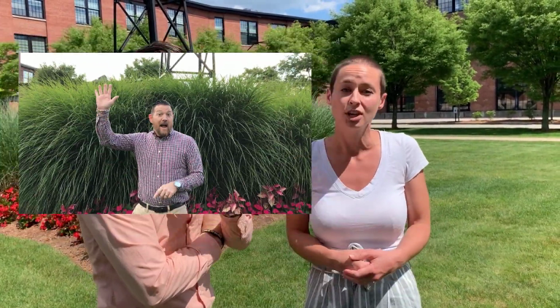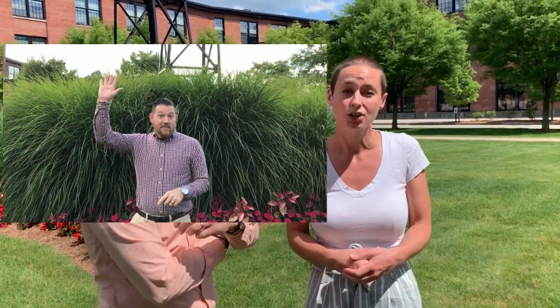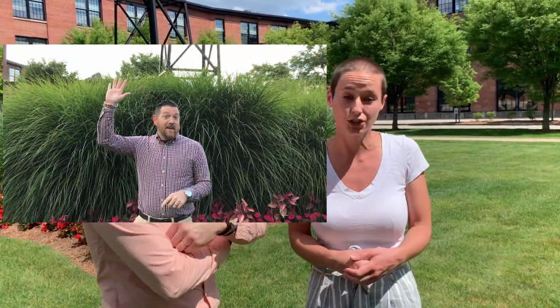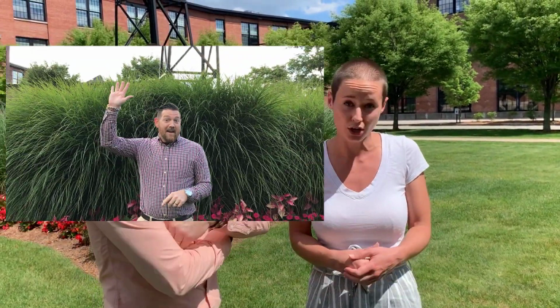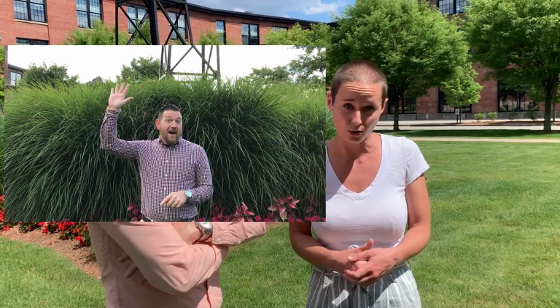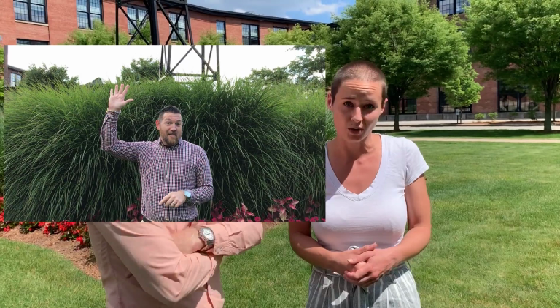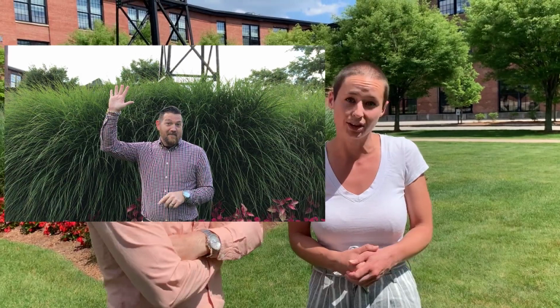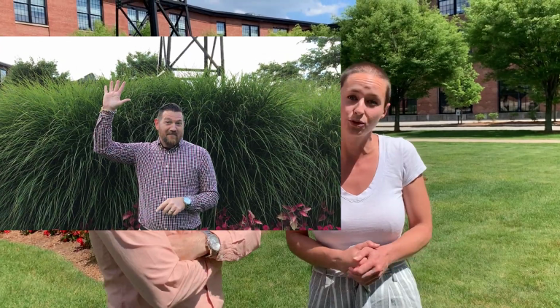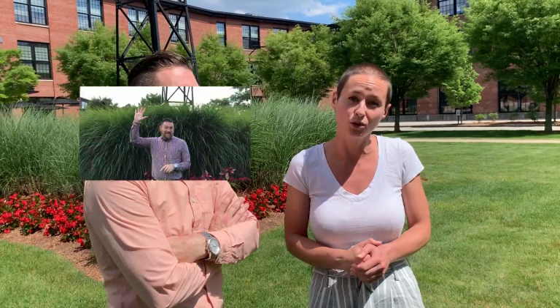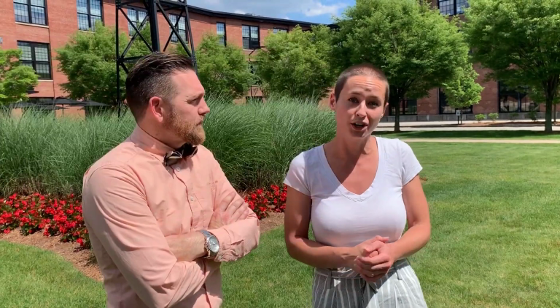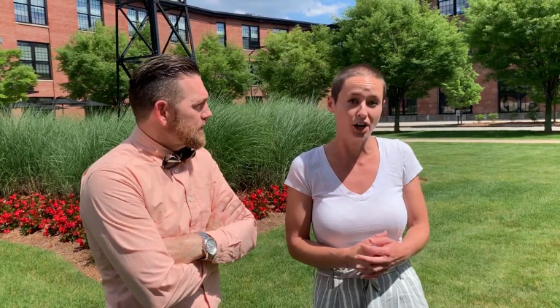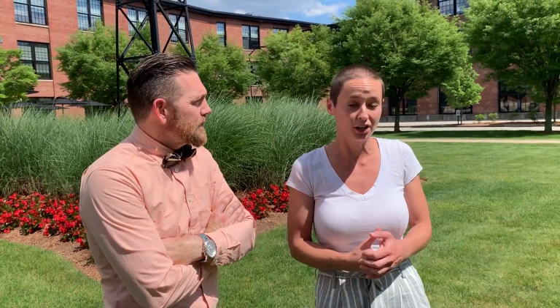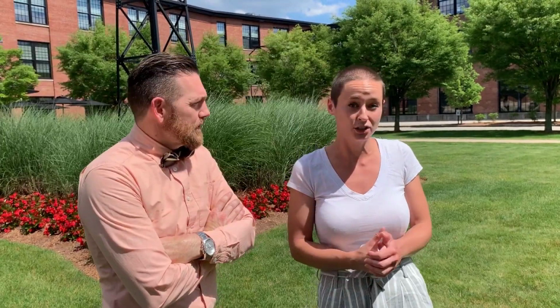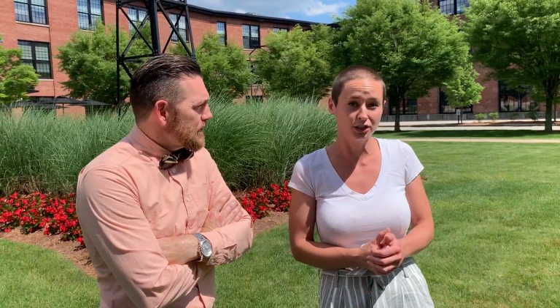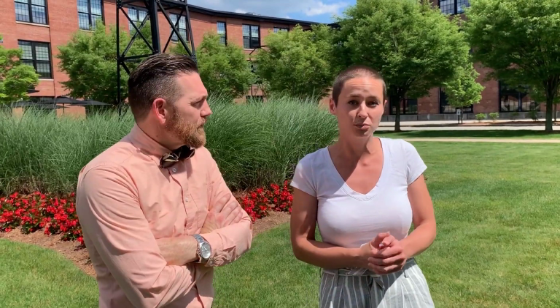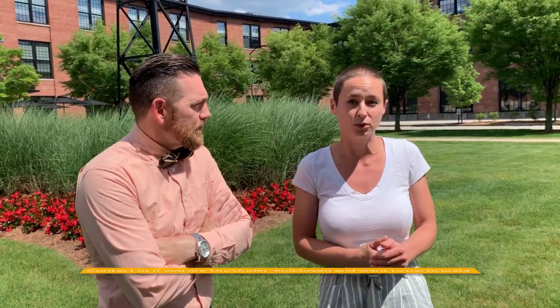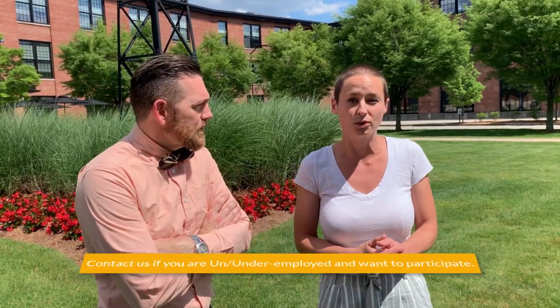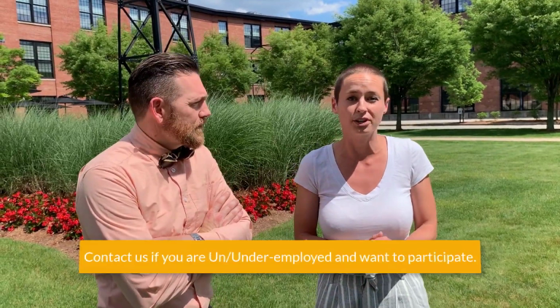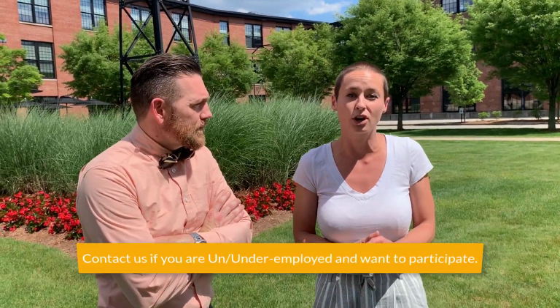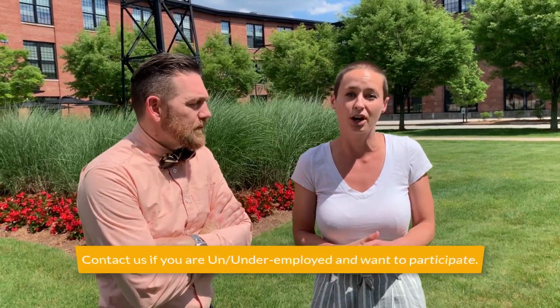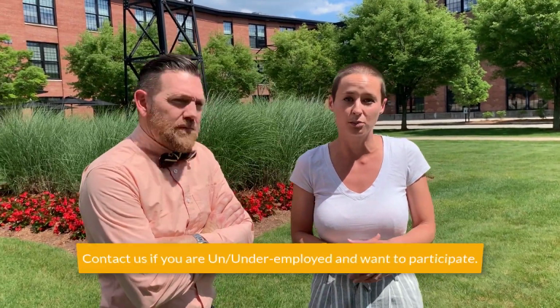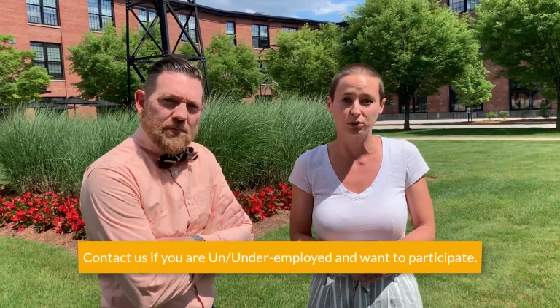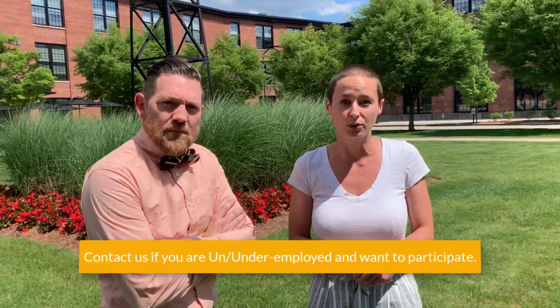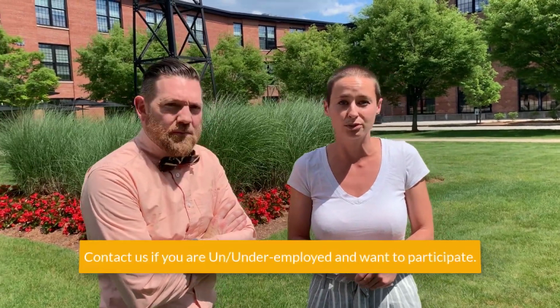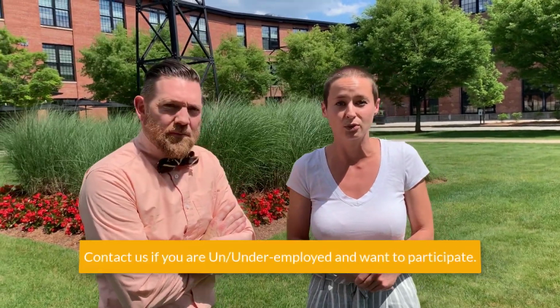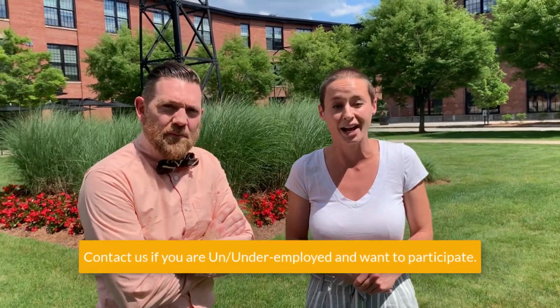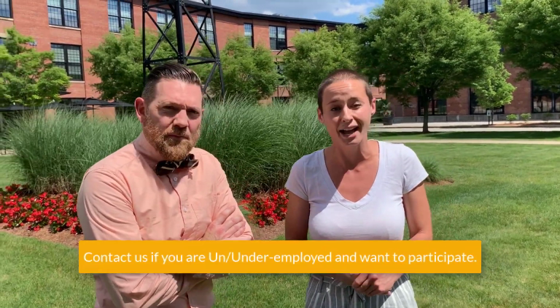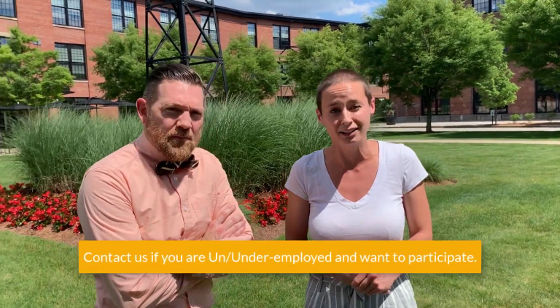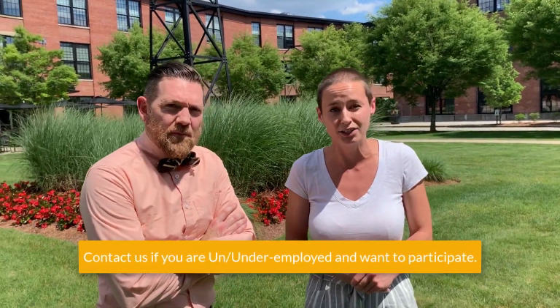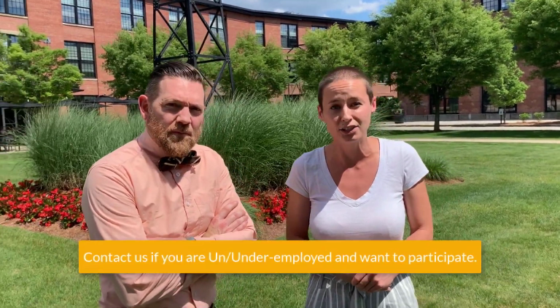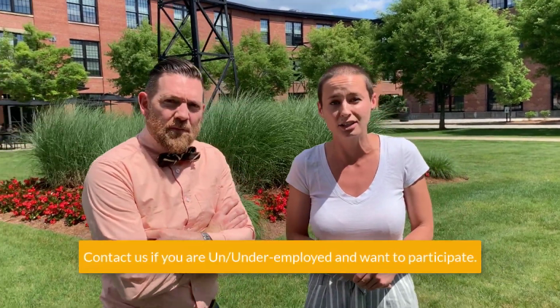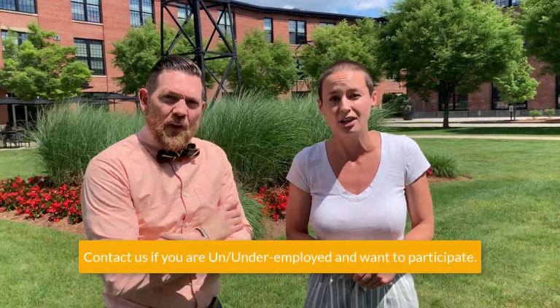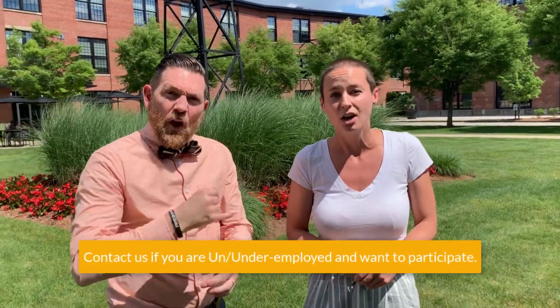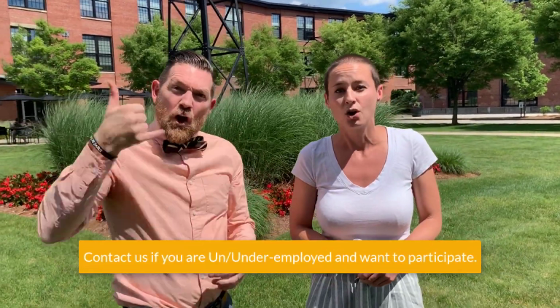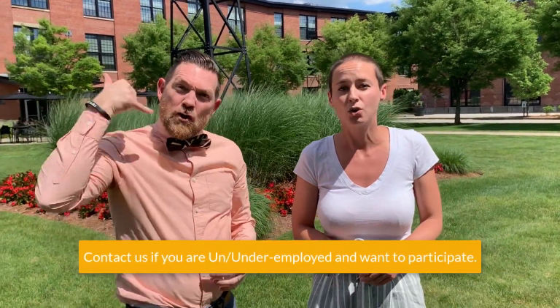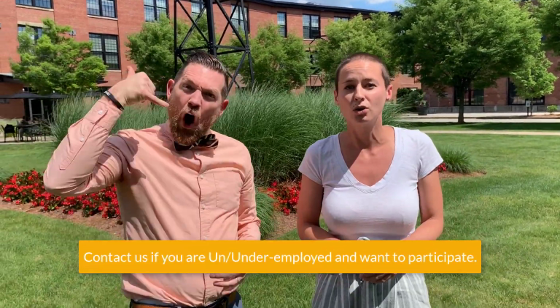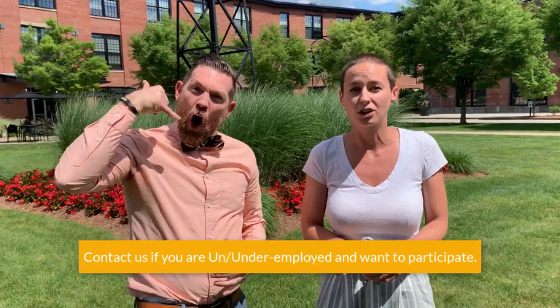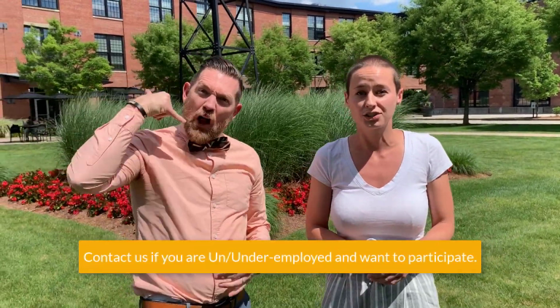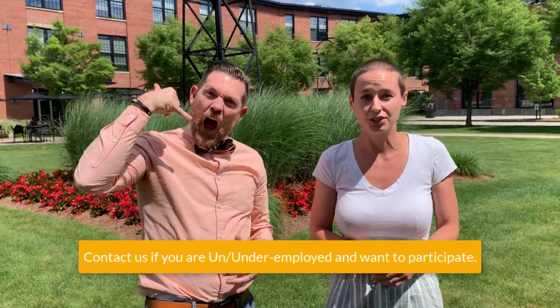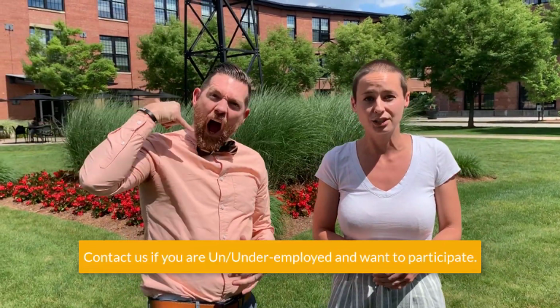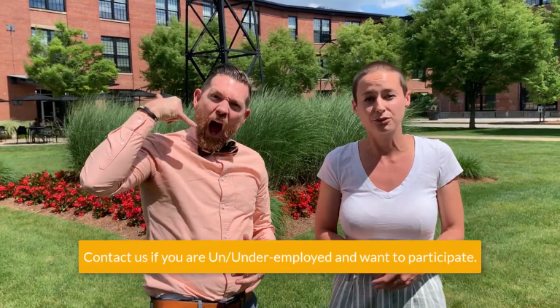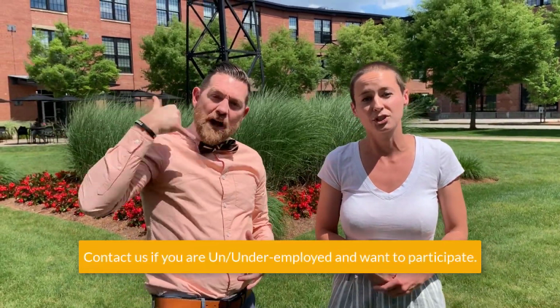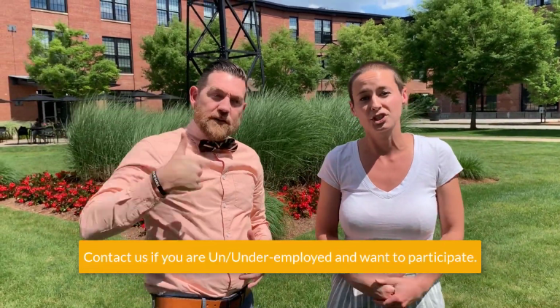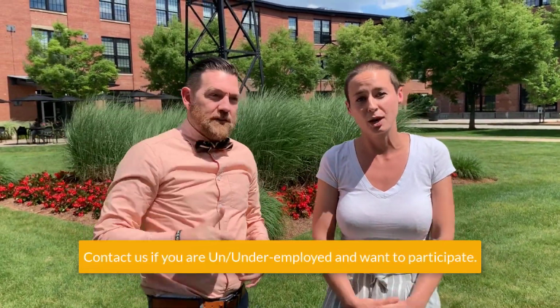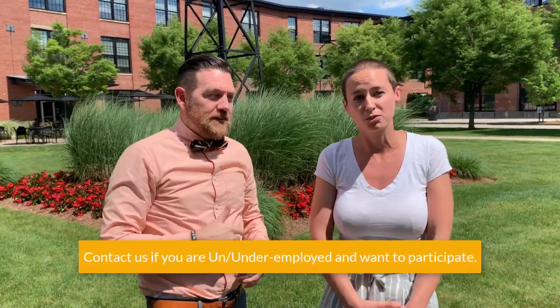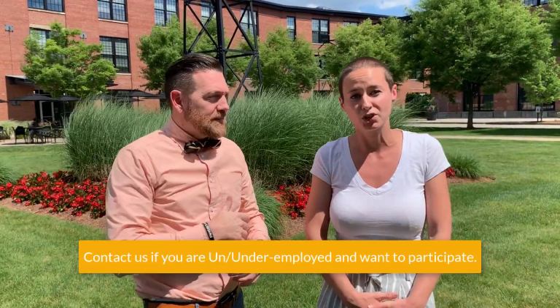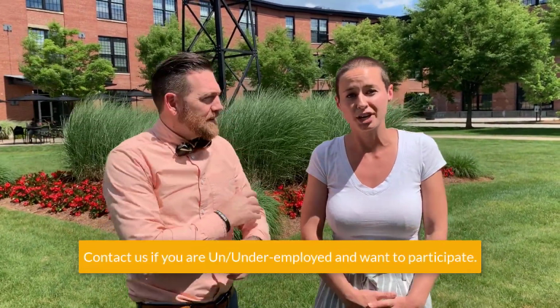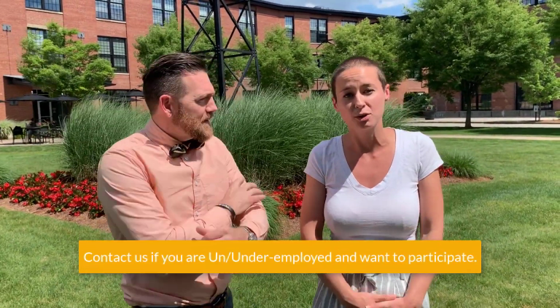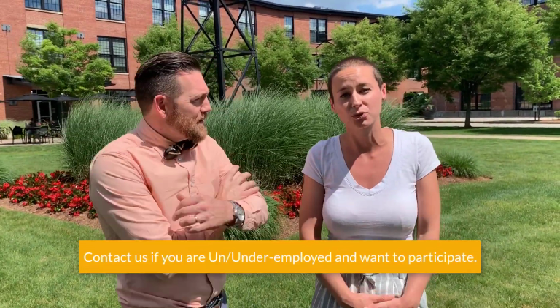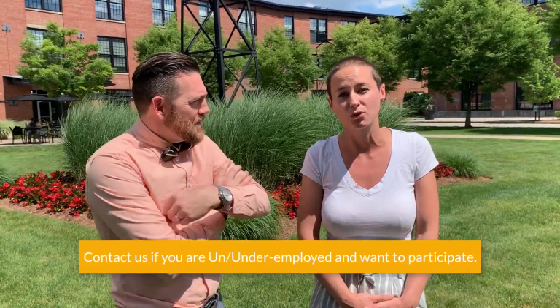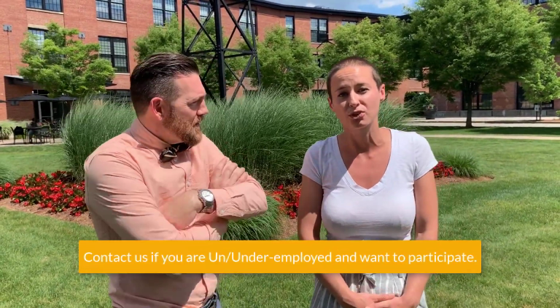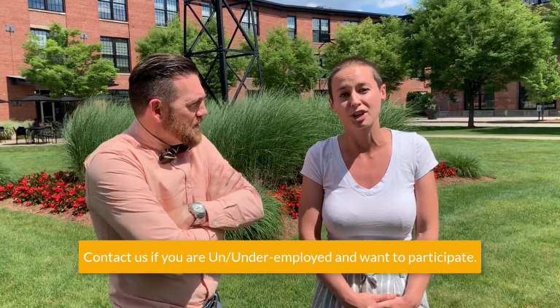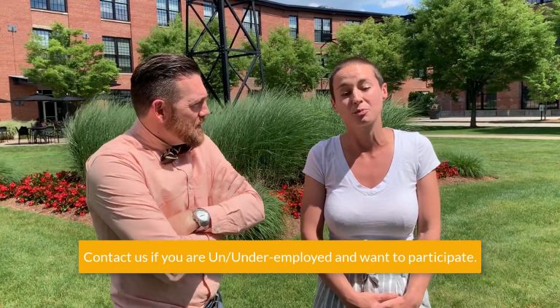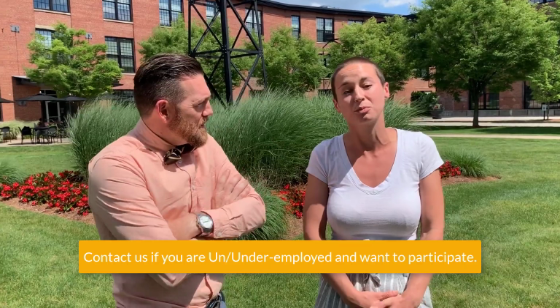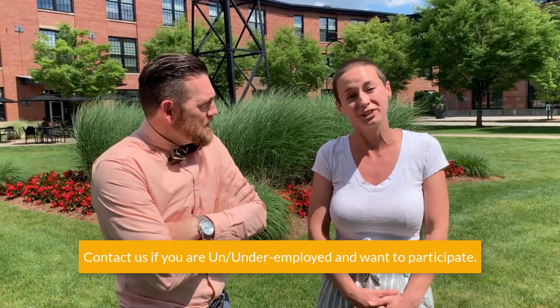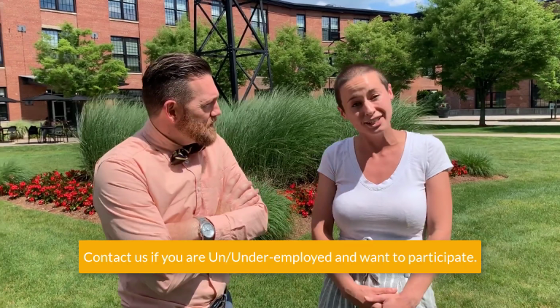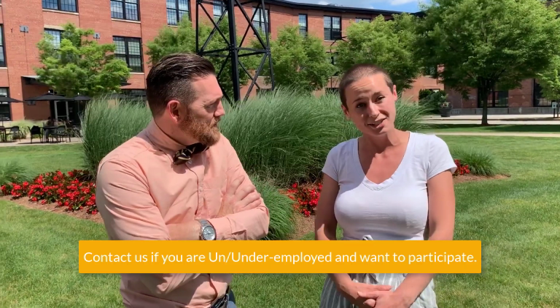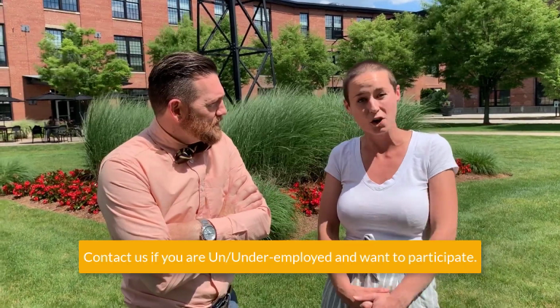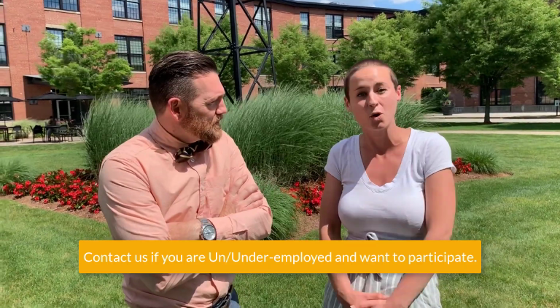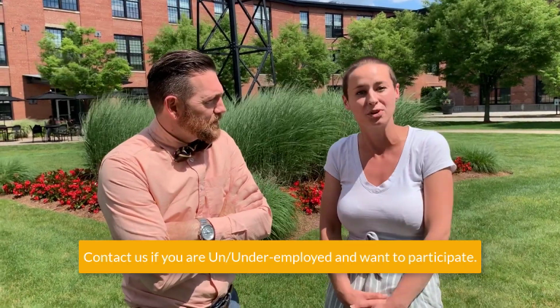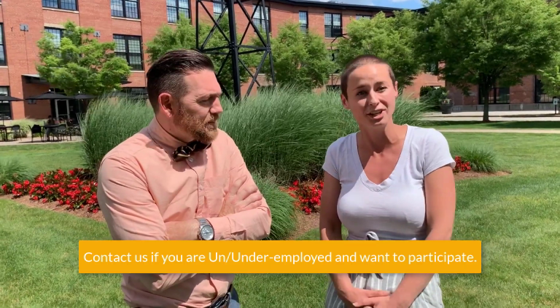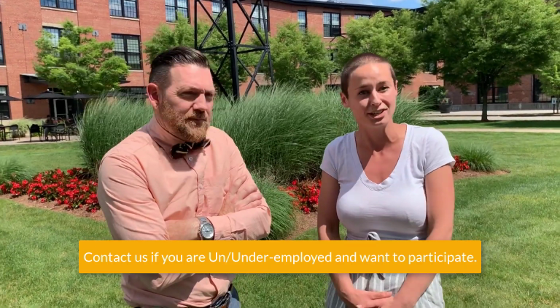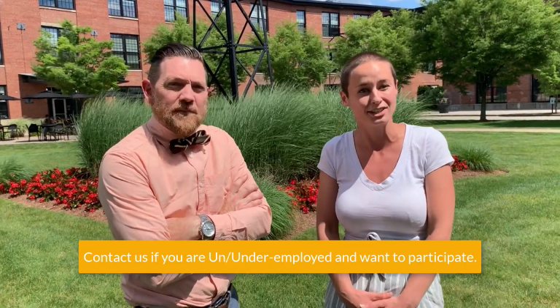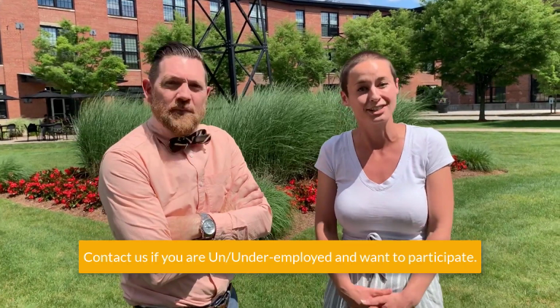If you are an underemployed or unemployed Rhode Islander who is looking for a job training program, please call Polaris.